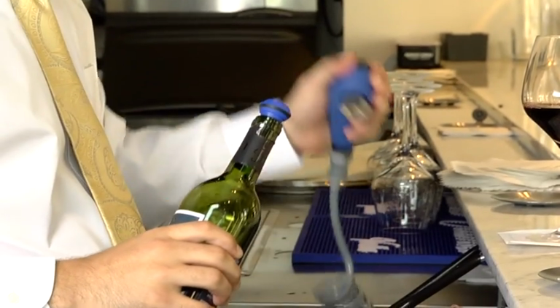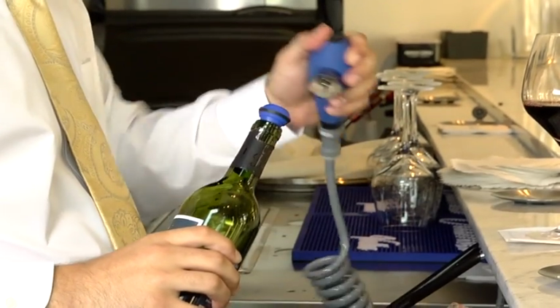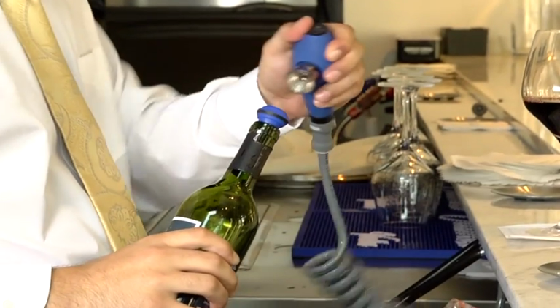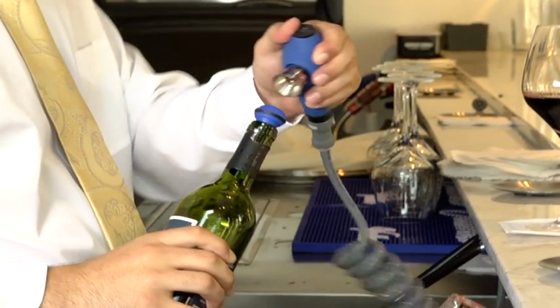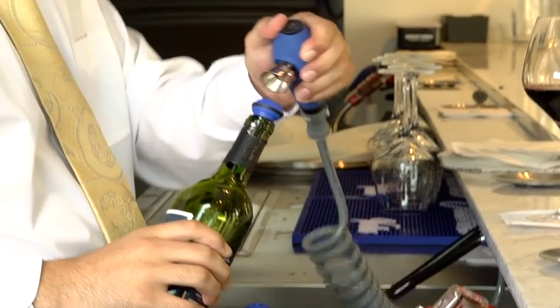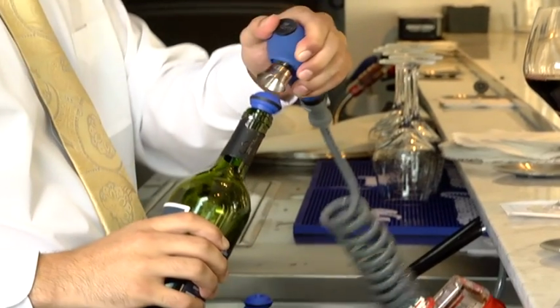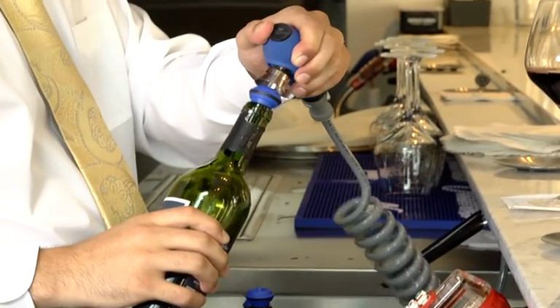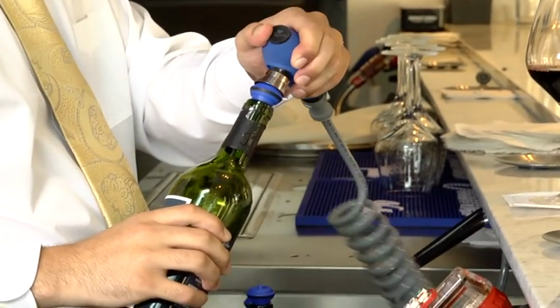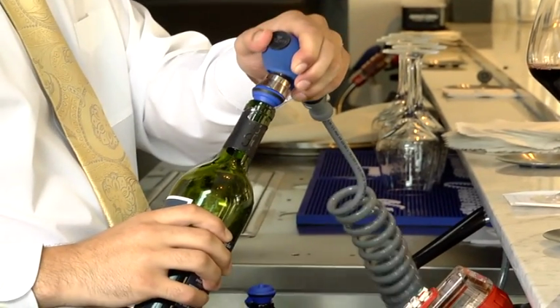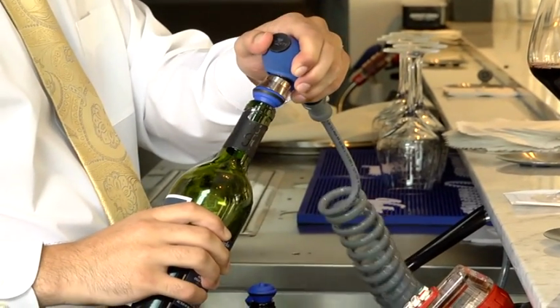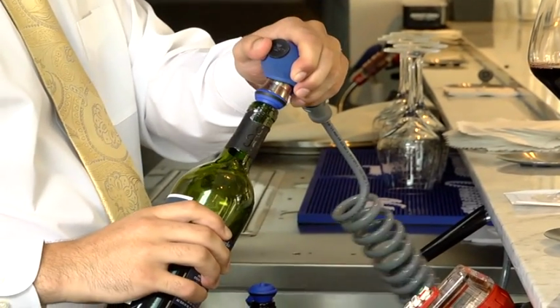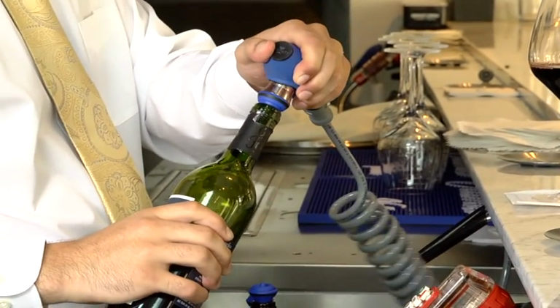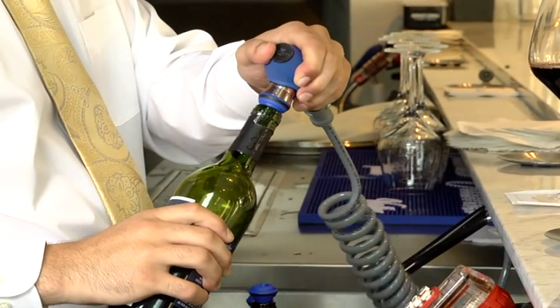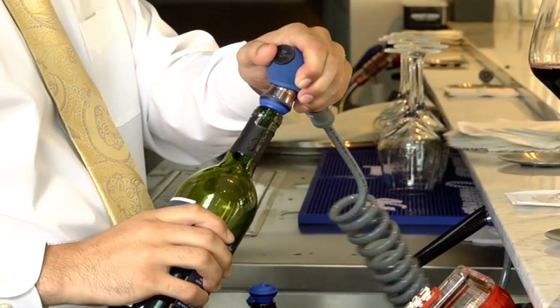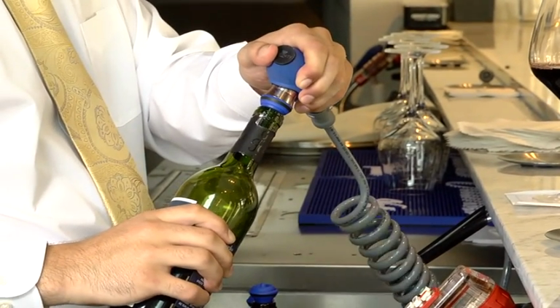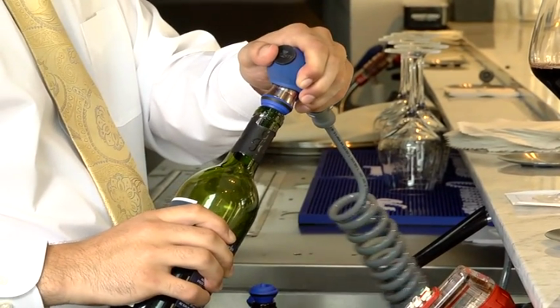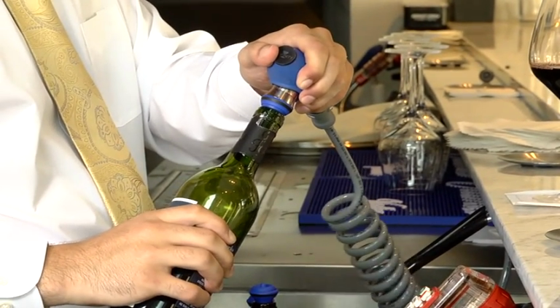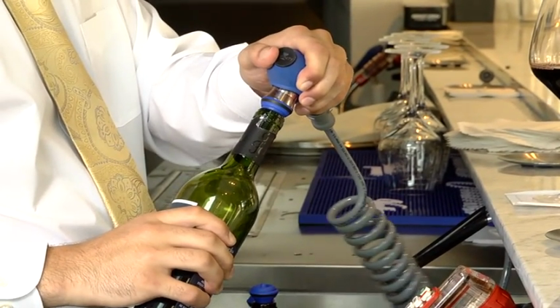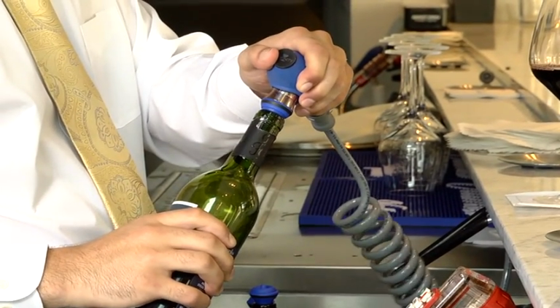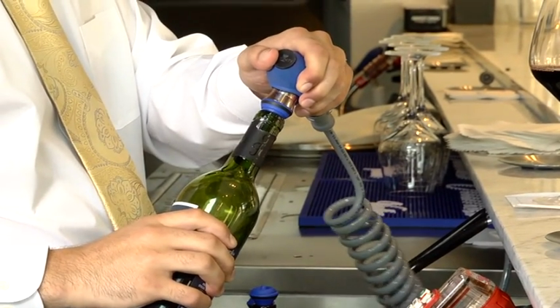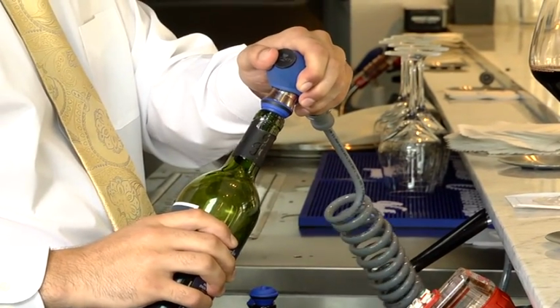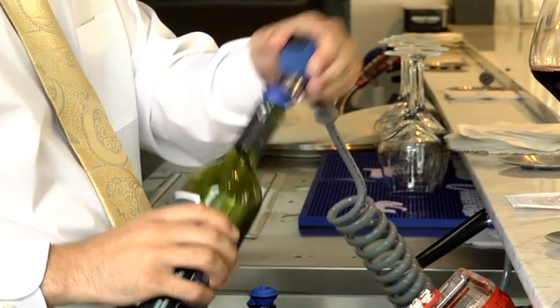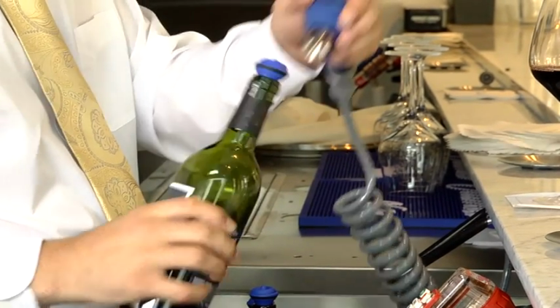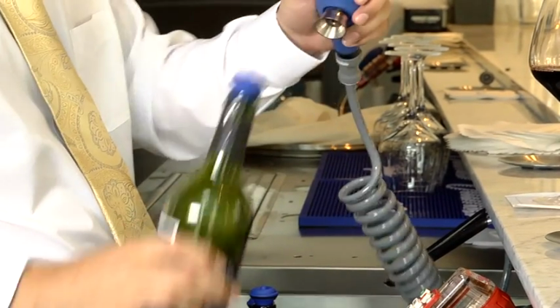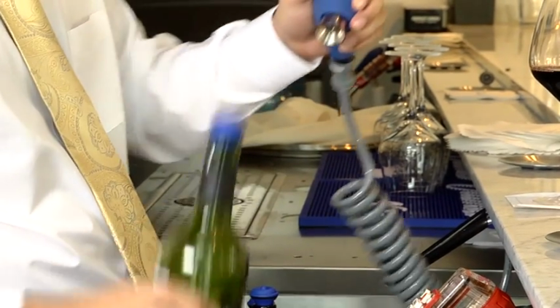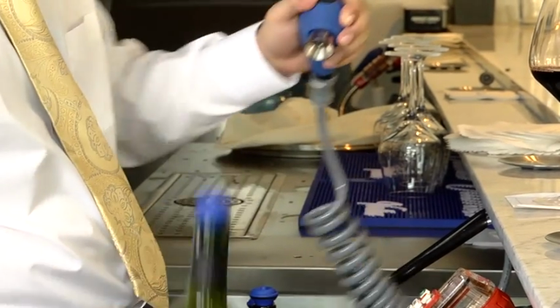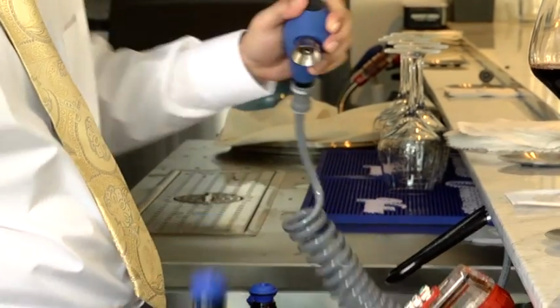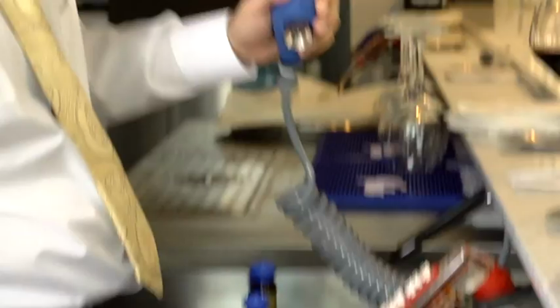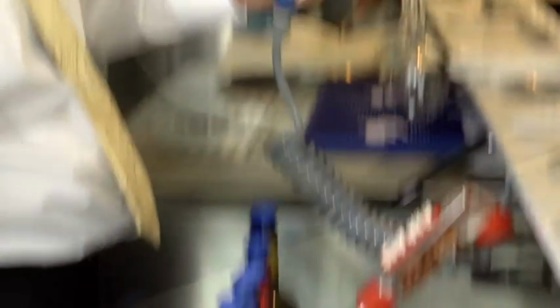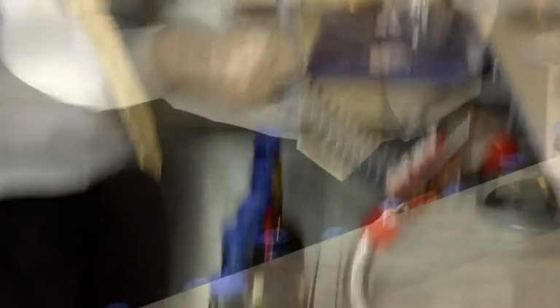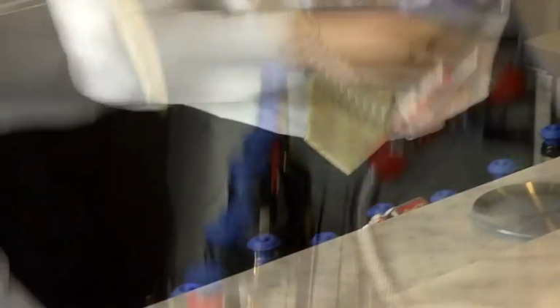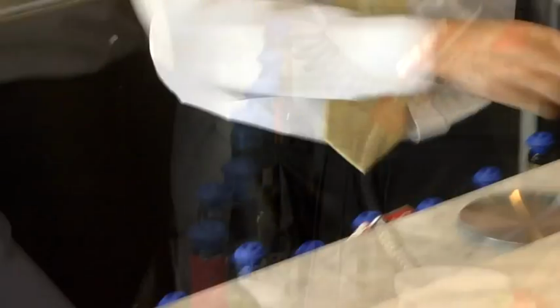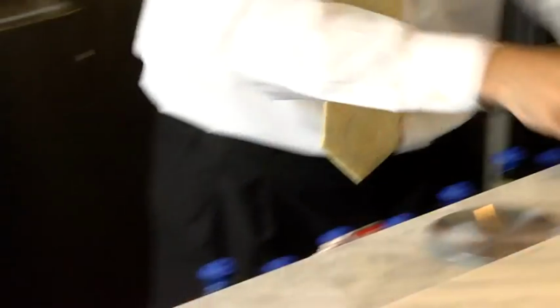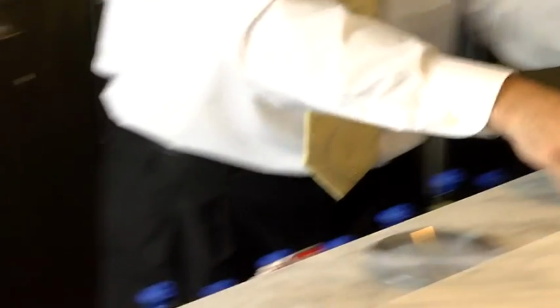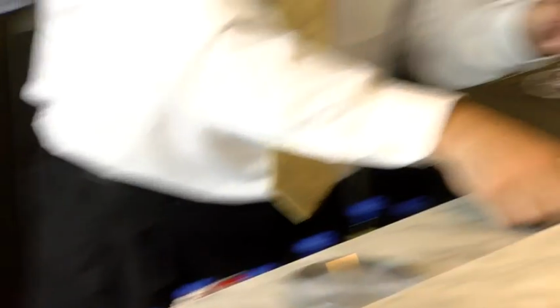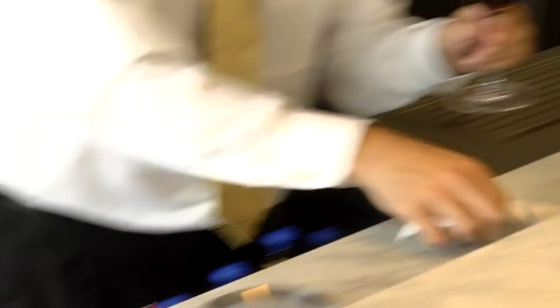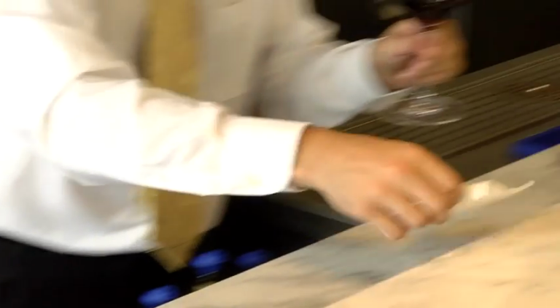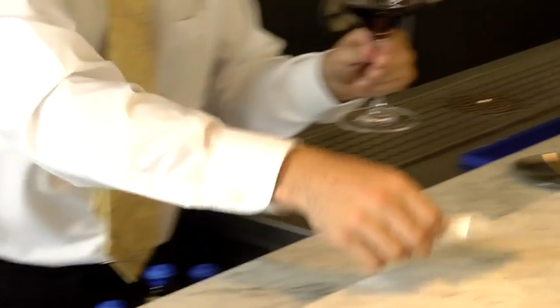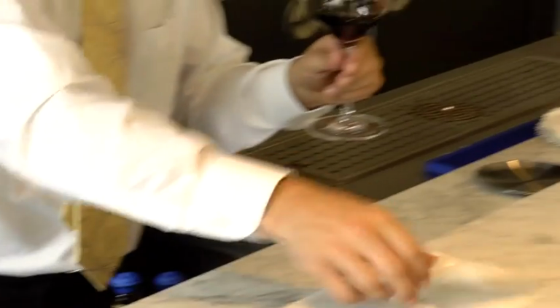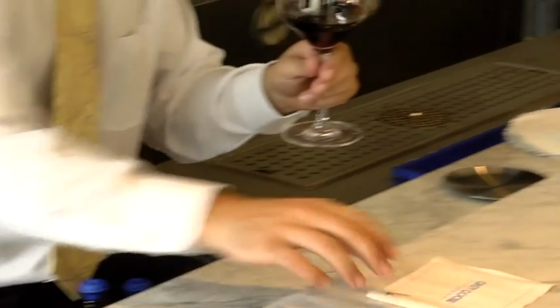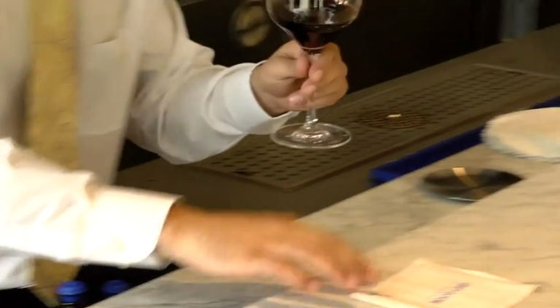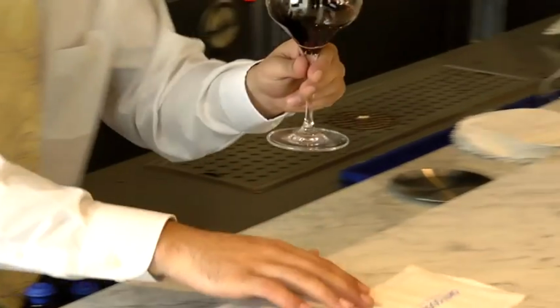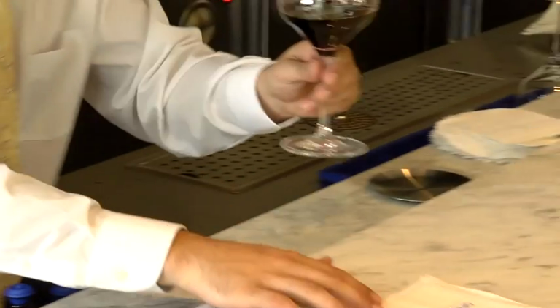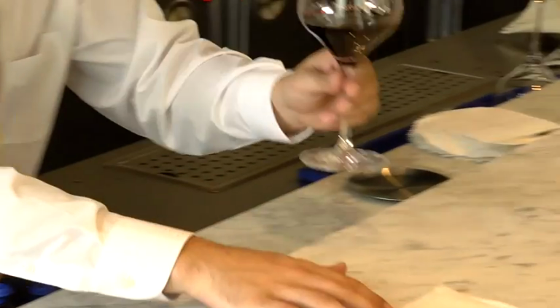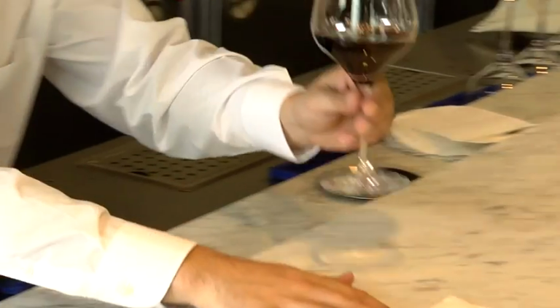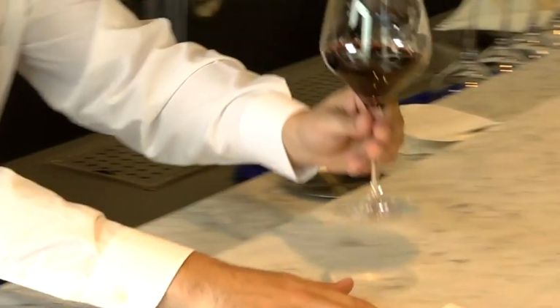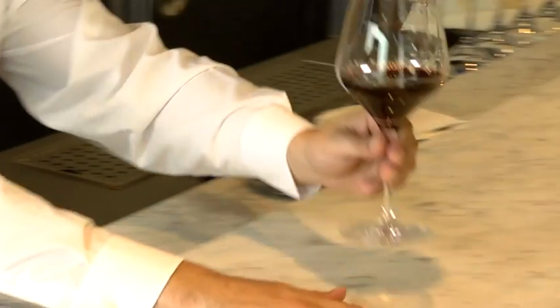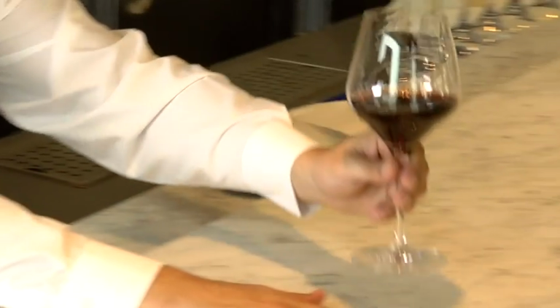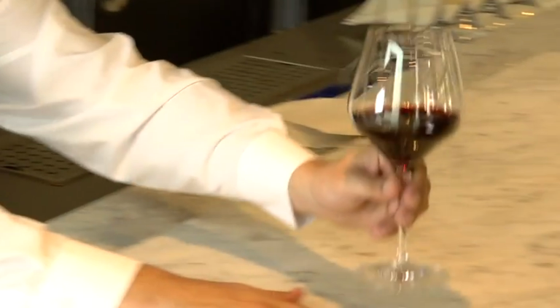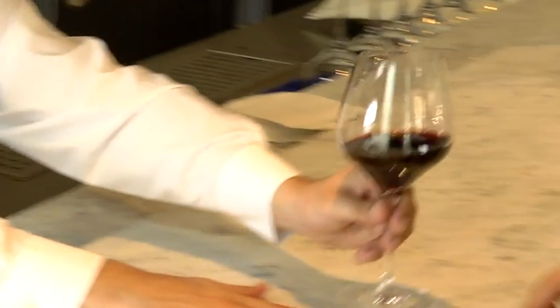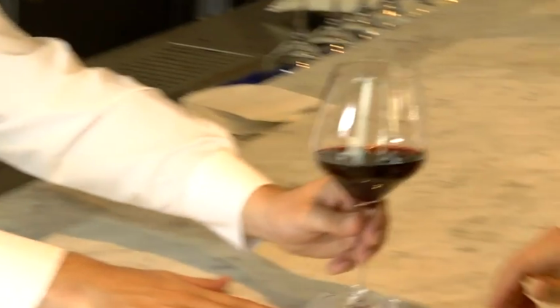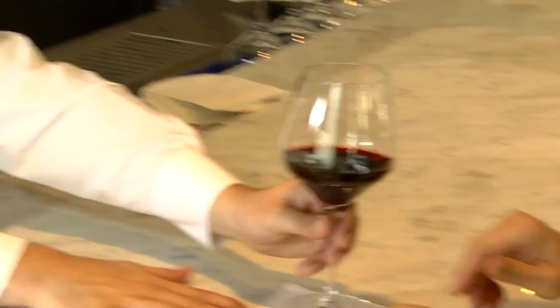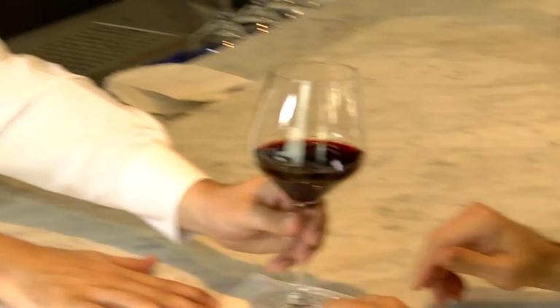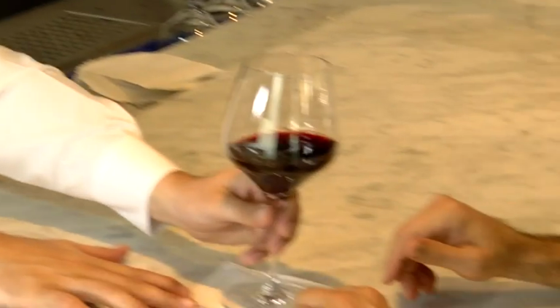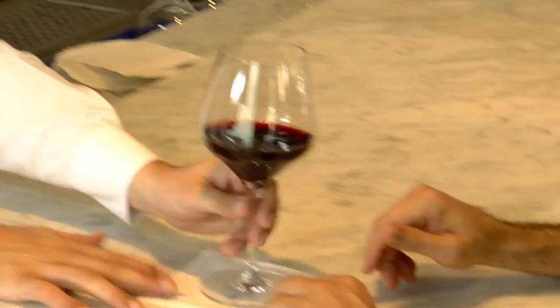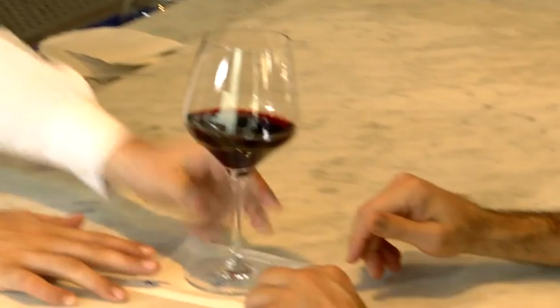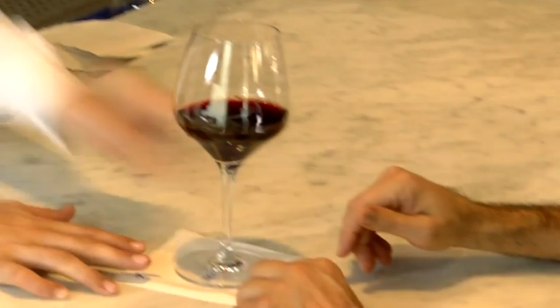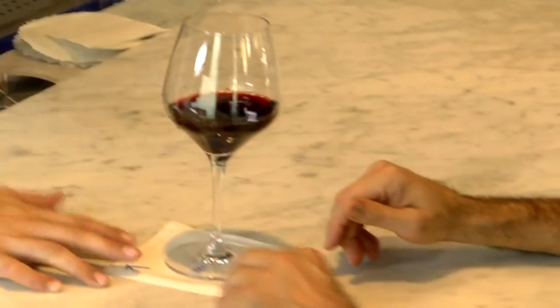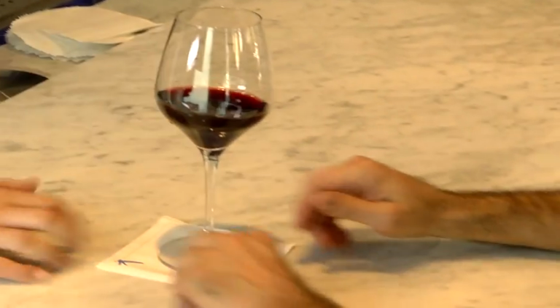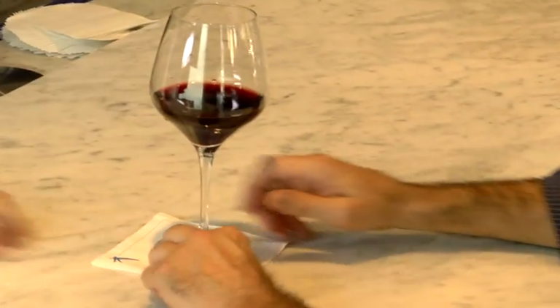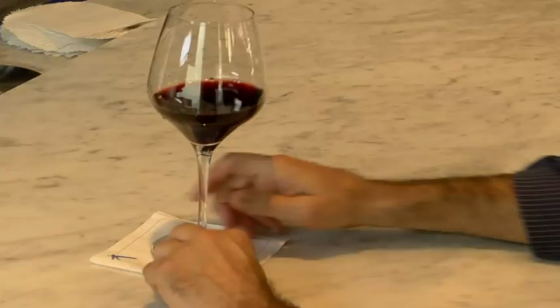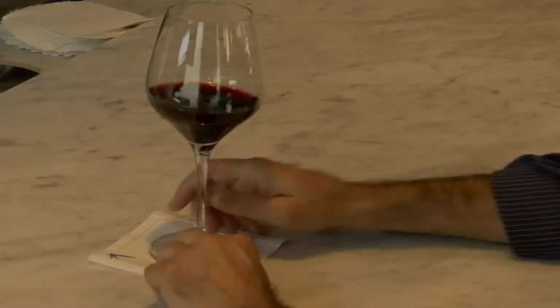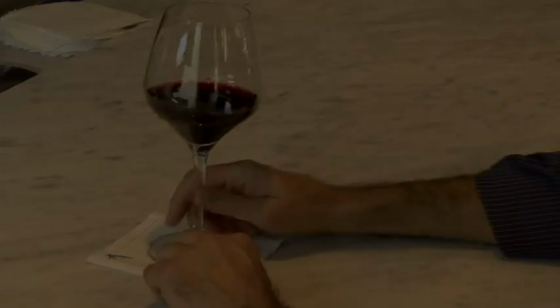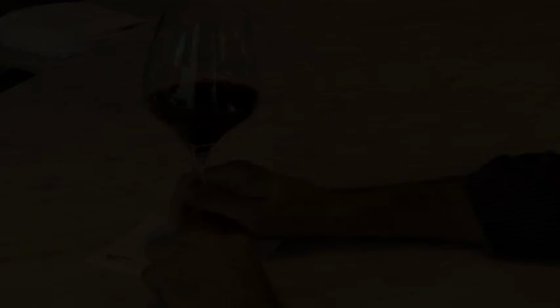Reapply the vacuum for a two-second count, as shown. All other steps in the wine serving process should be the same as normal.